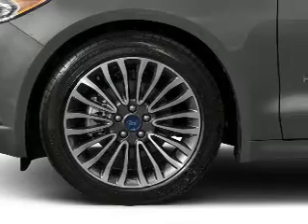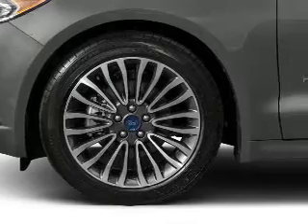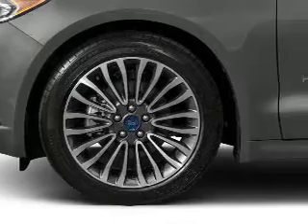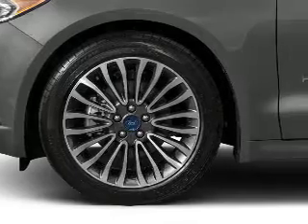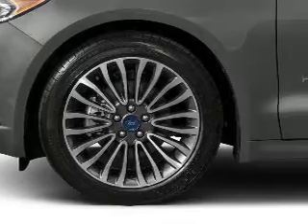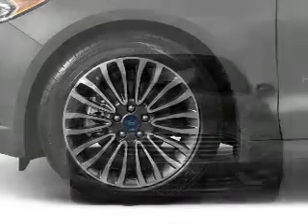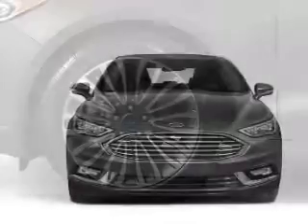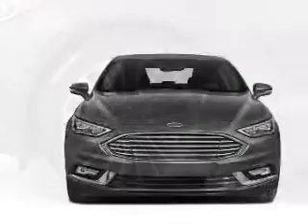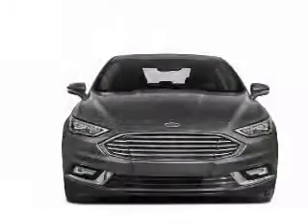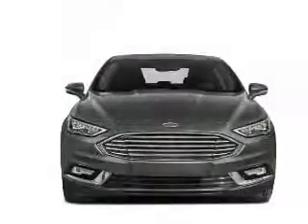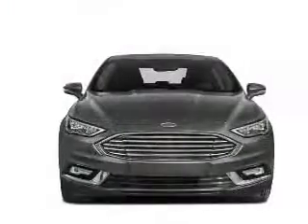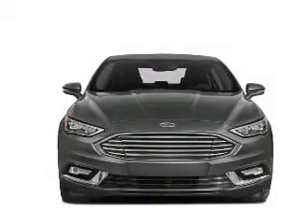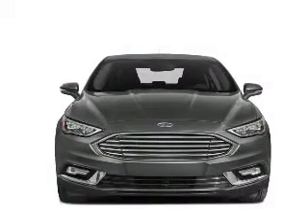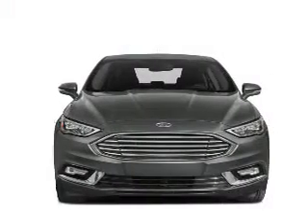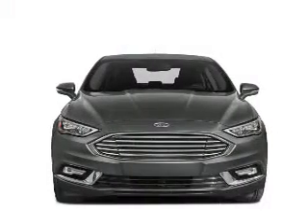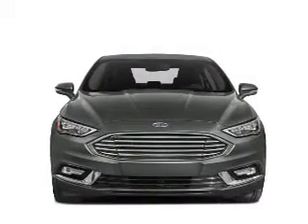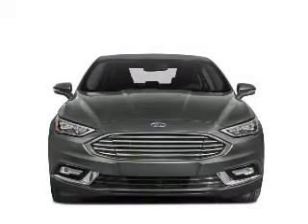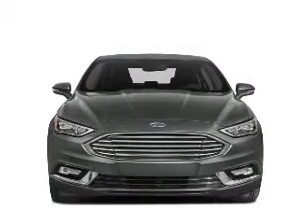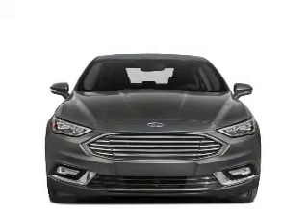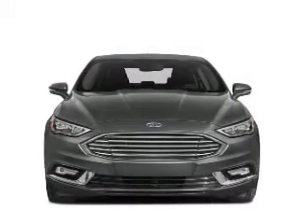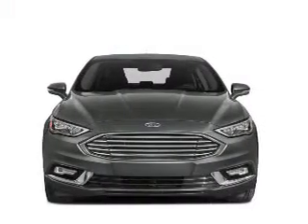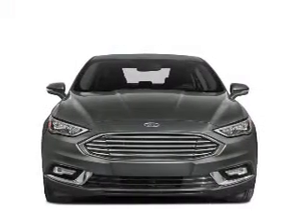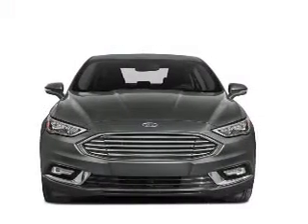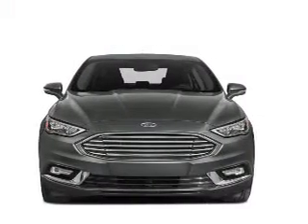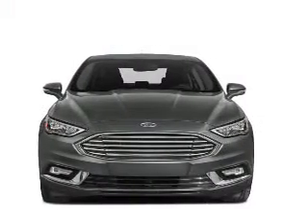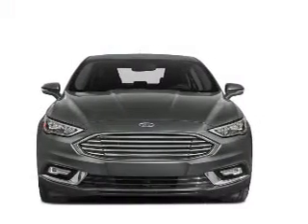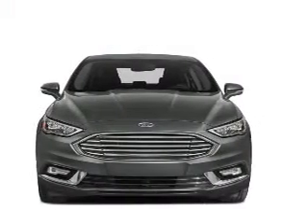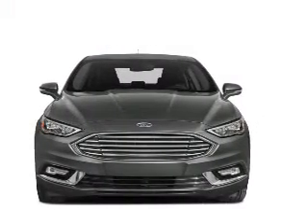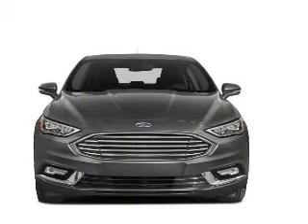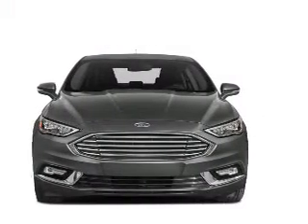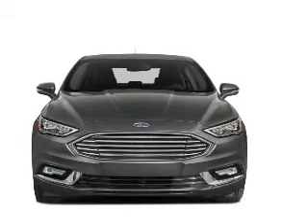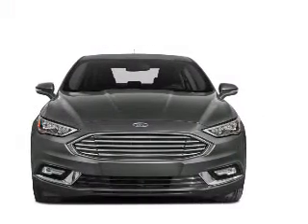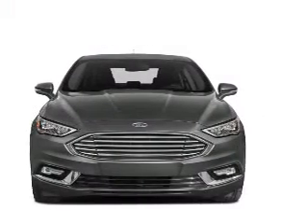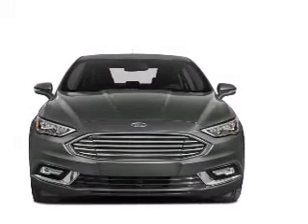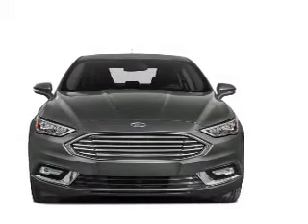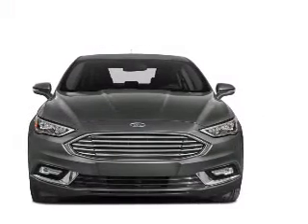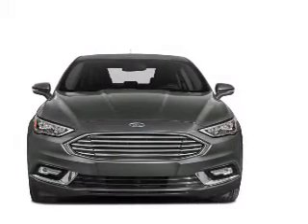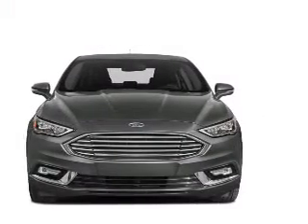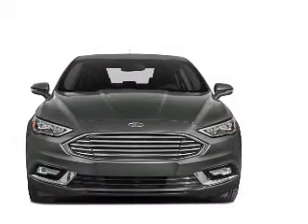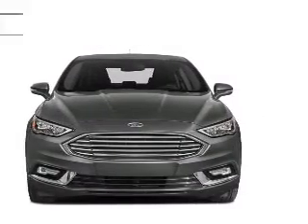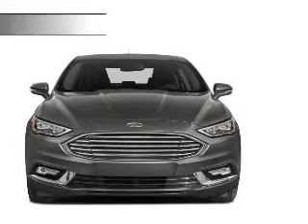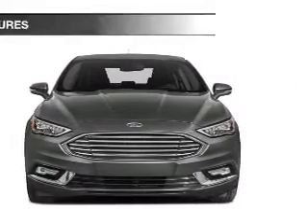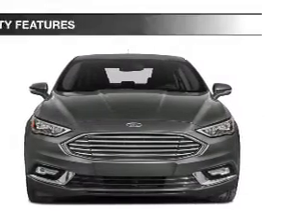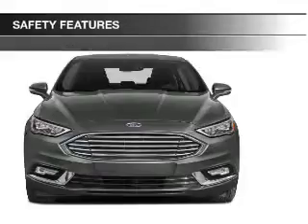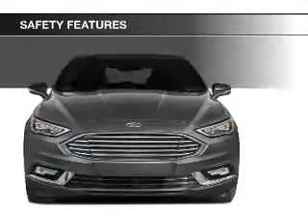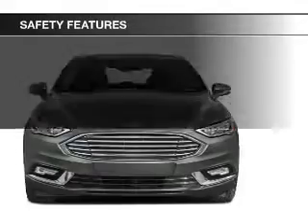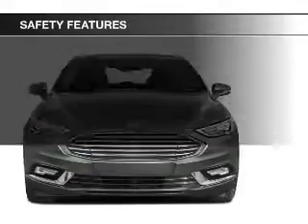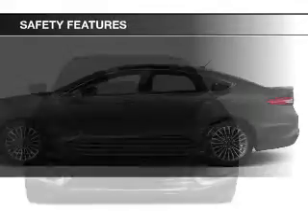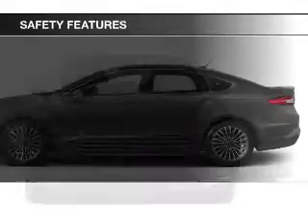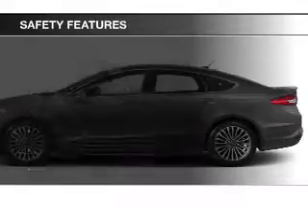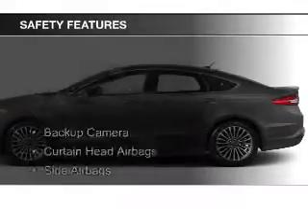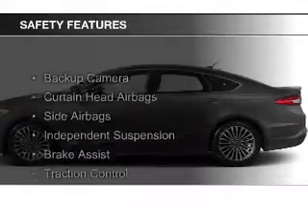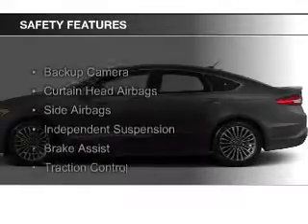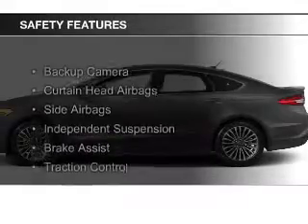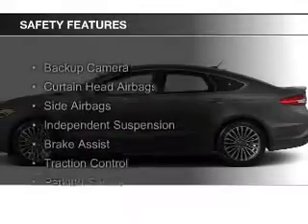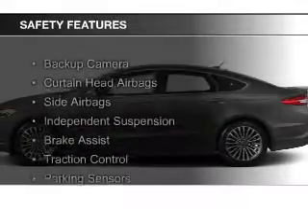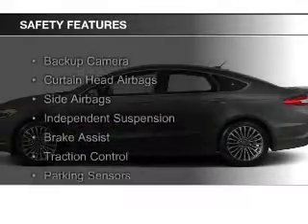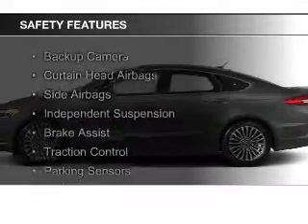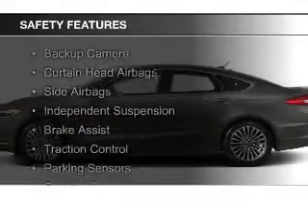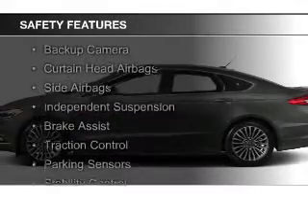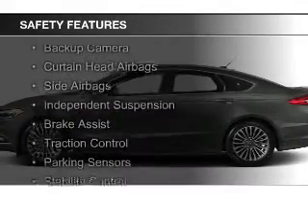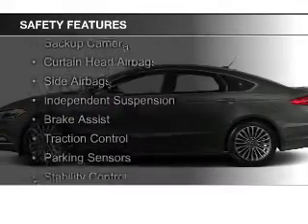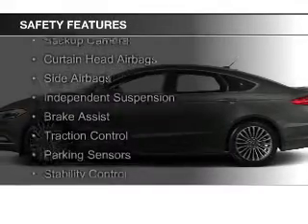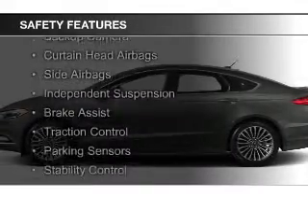Digital radio, digital audio input, remote start, steering wheel controls. Safety was made a priority with these features.